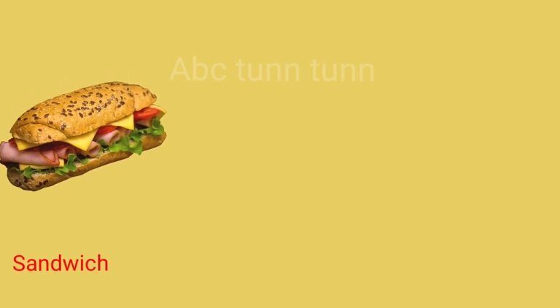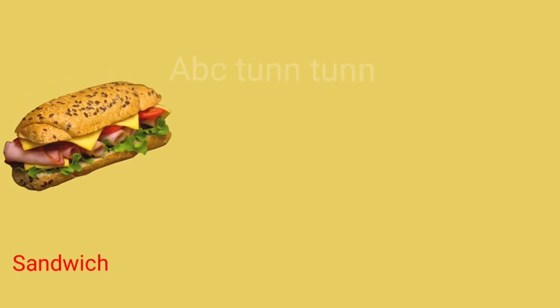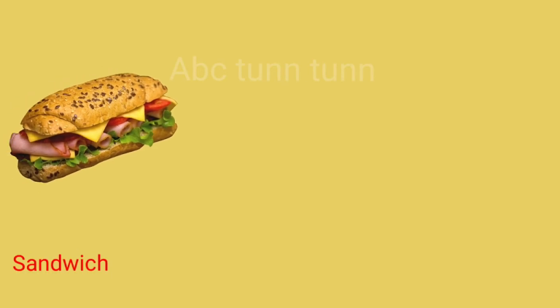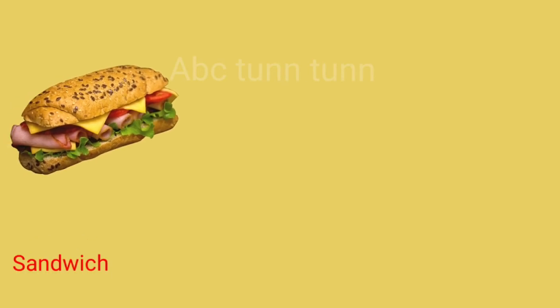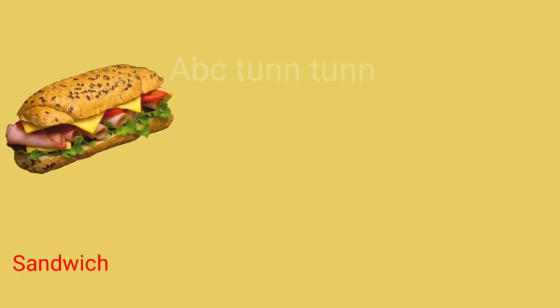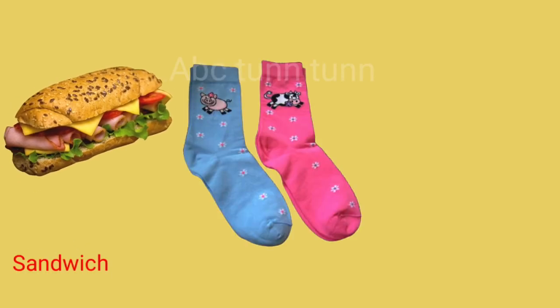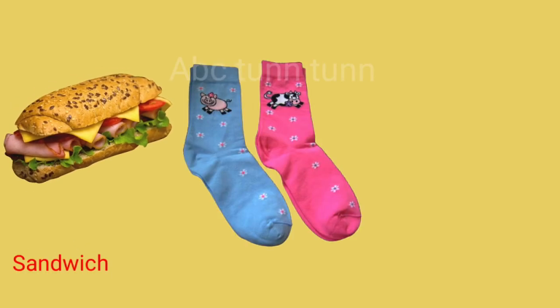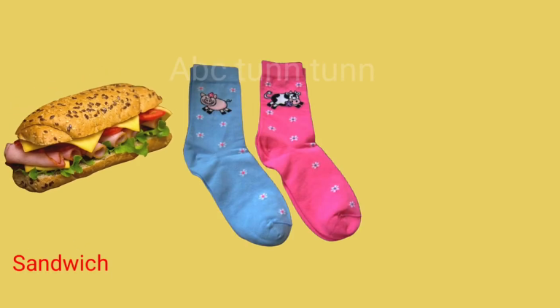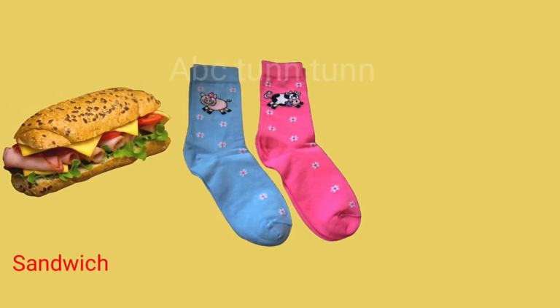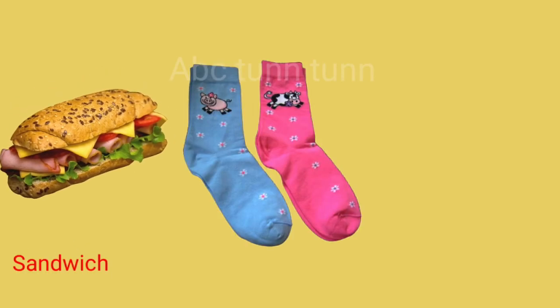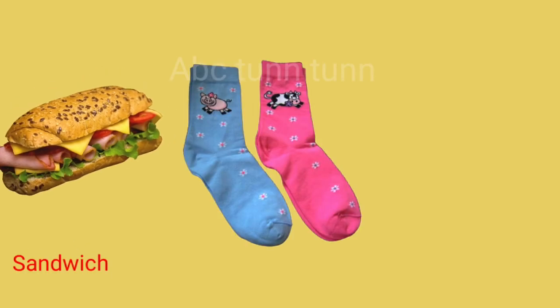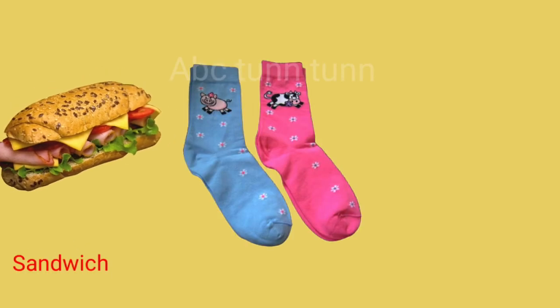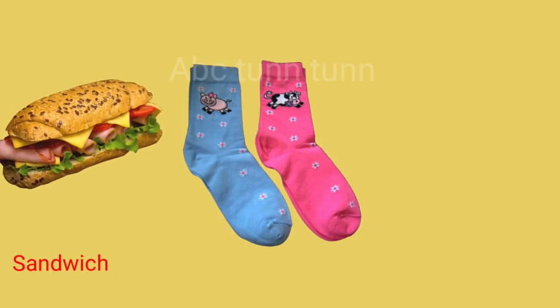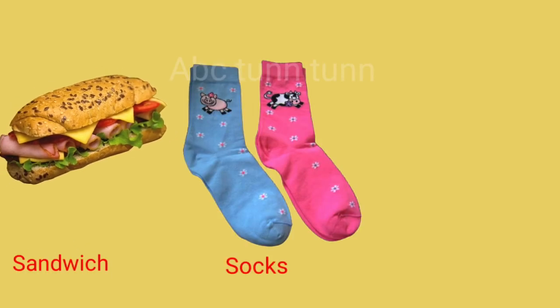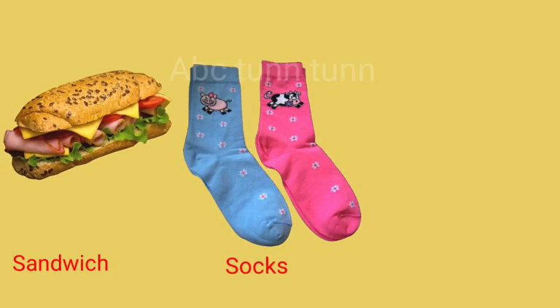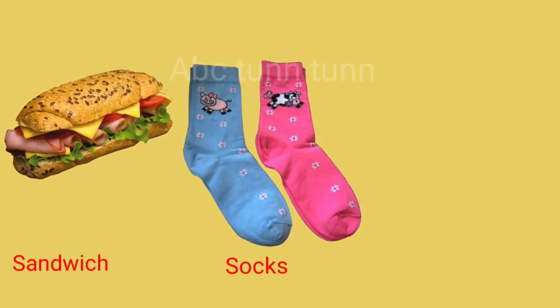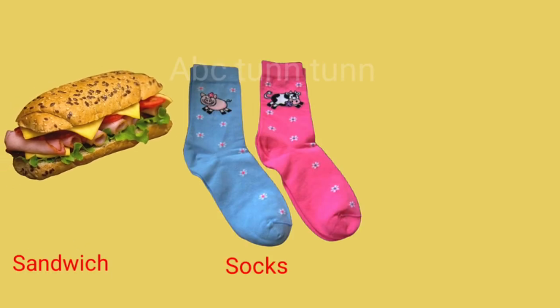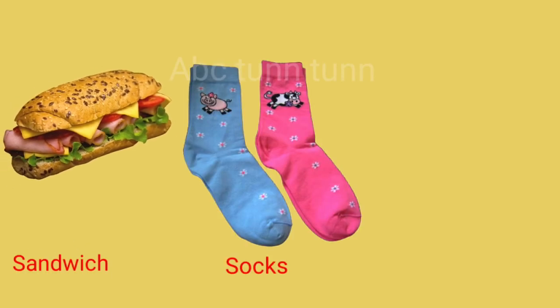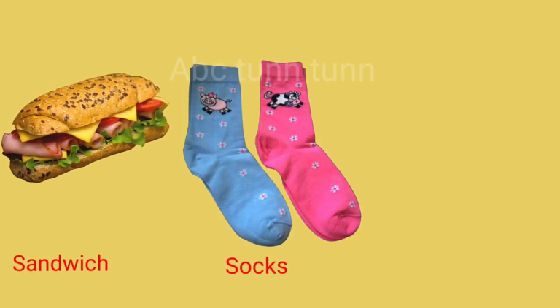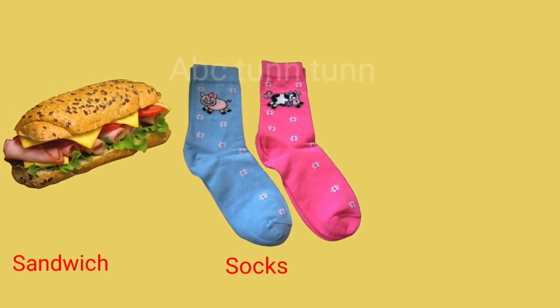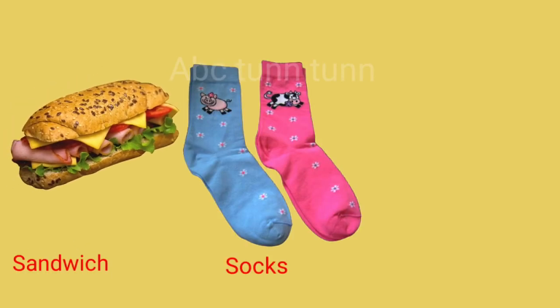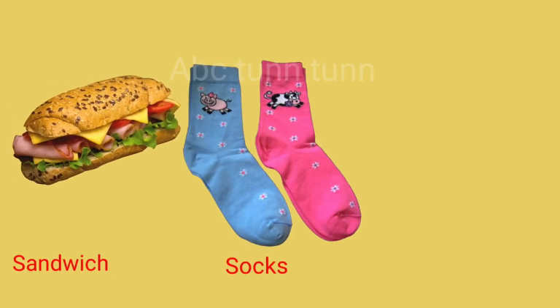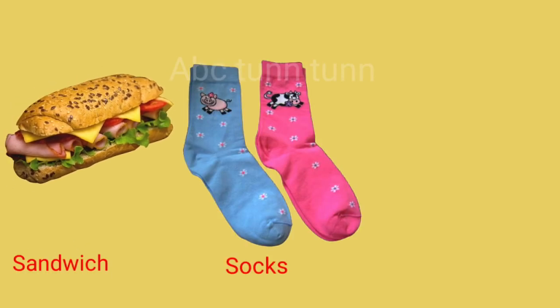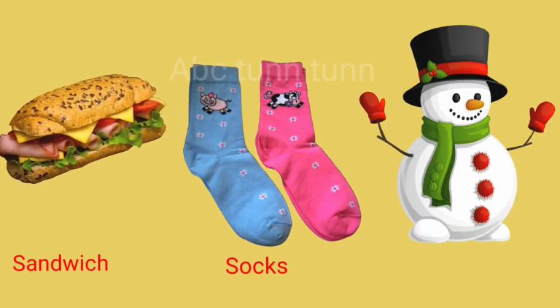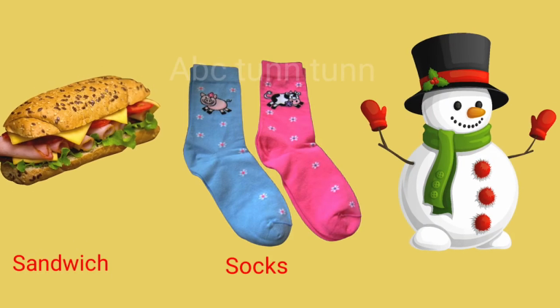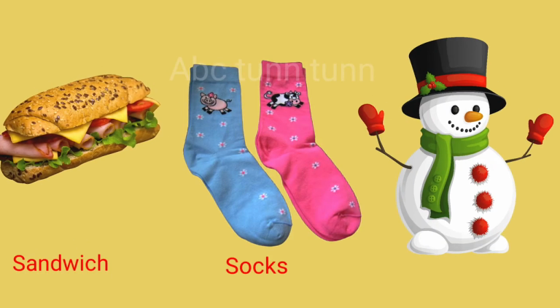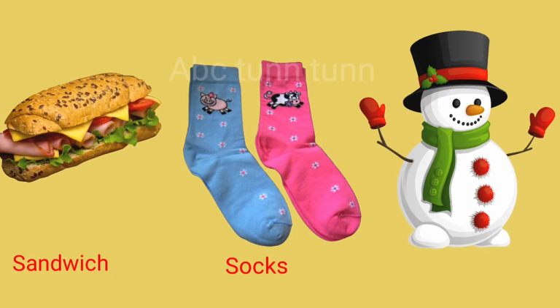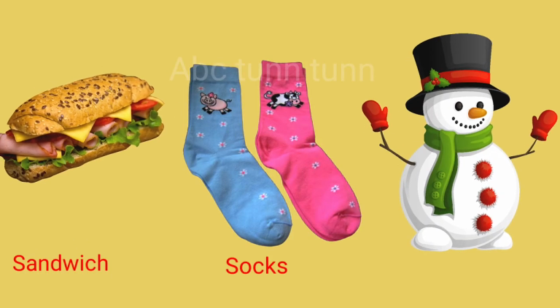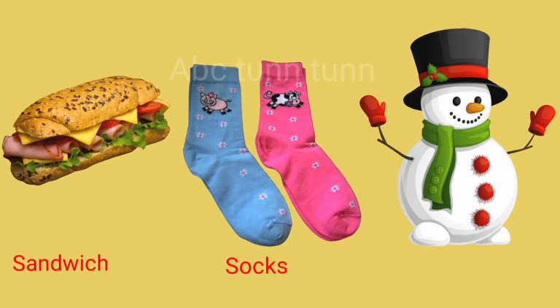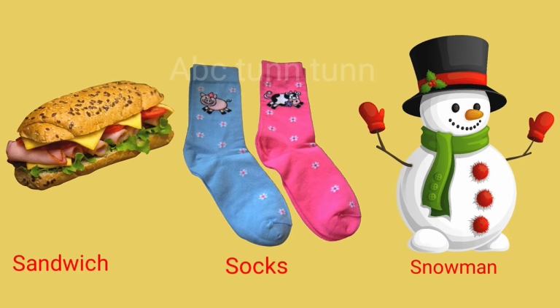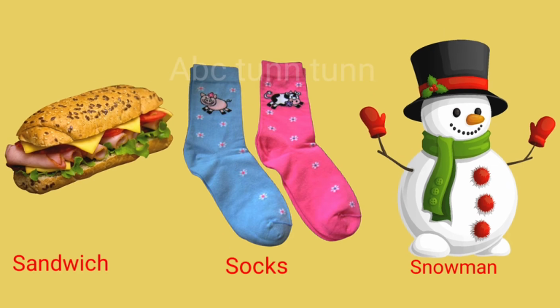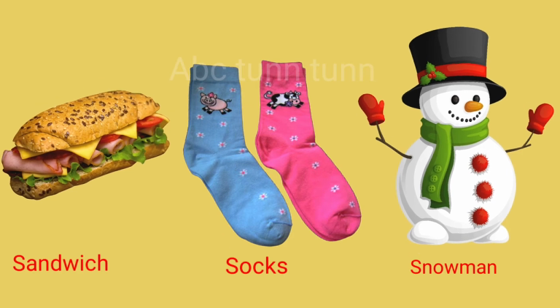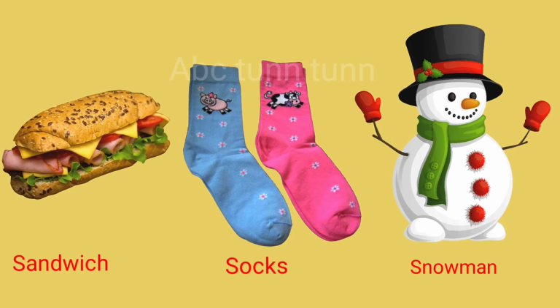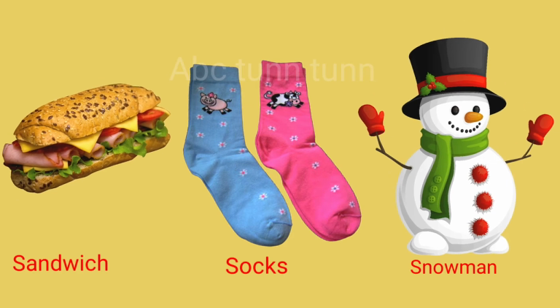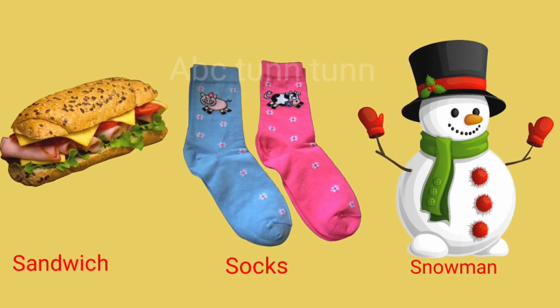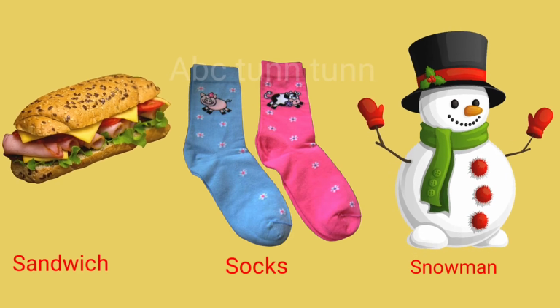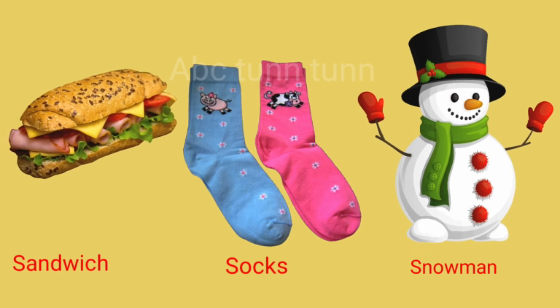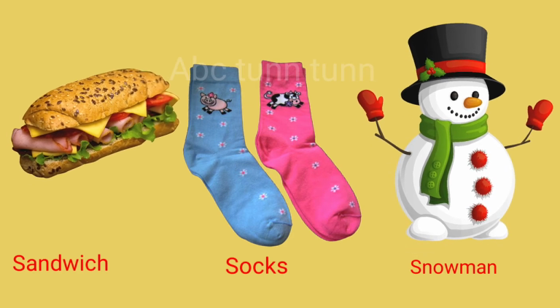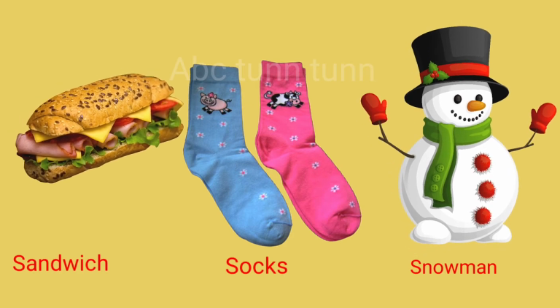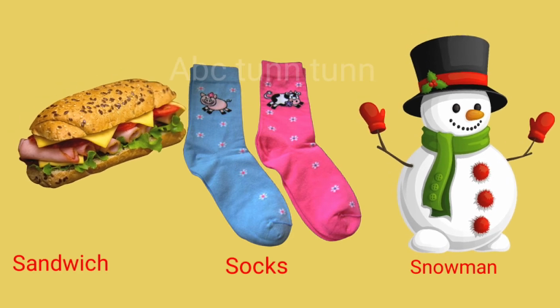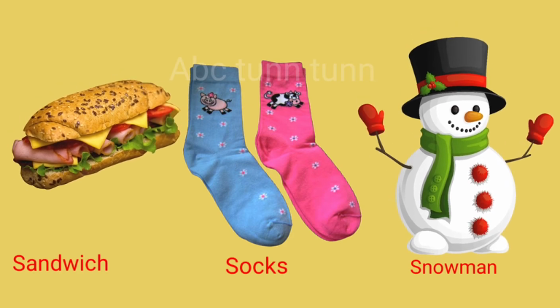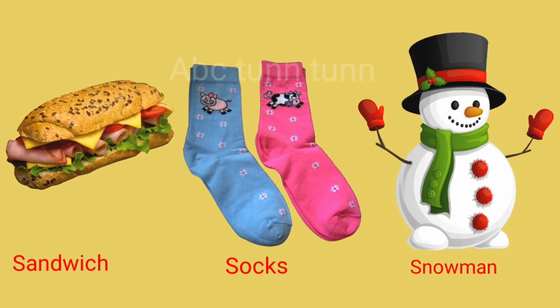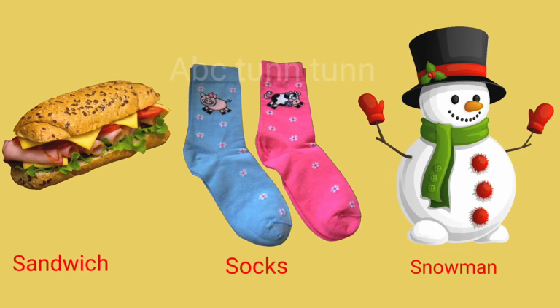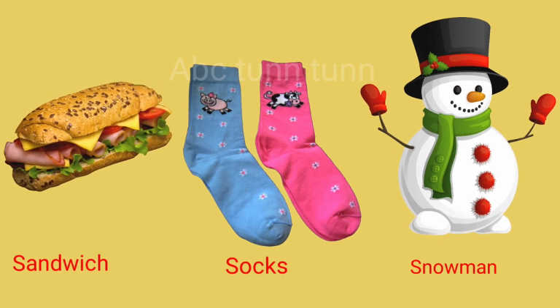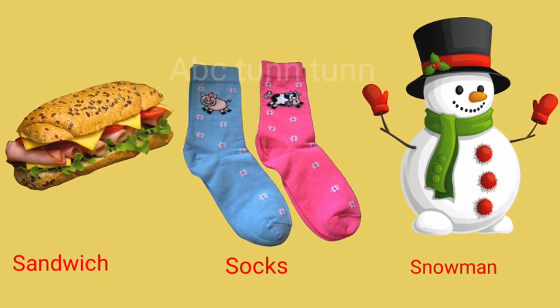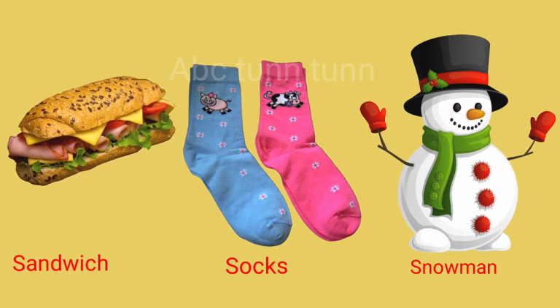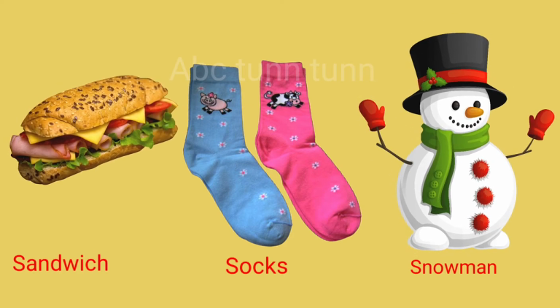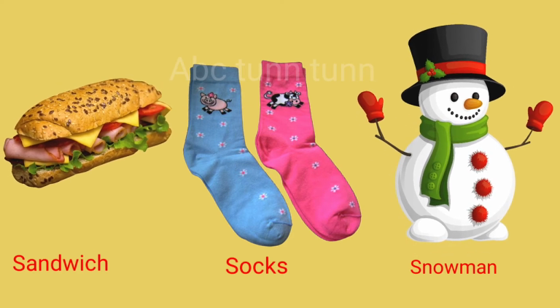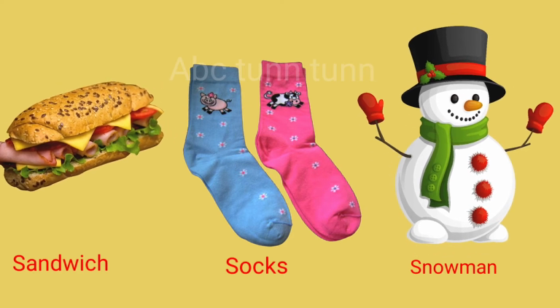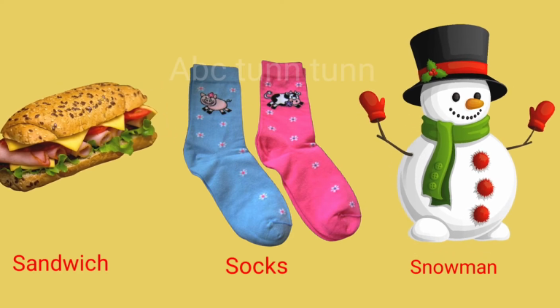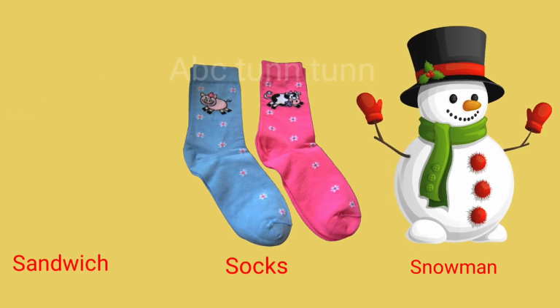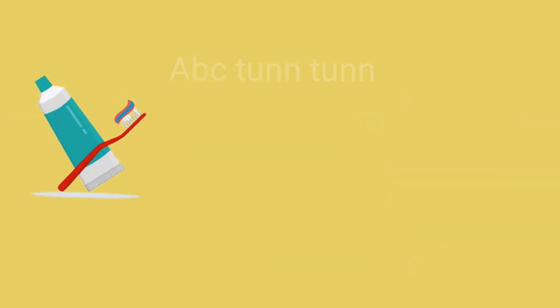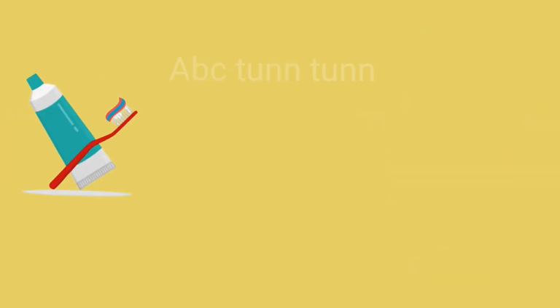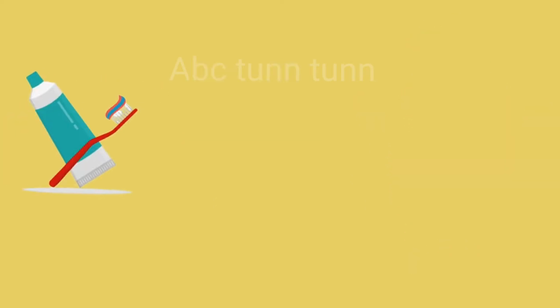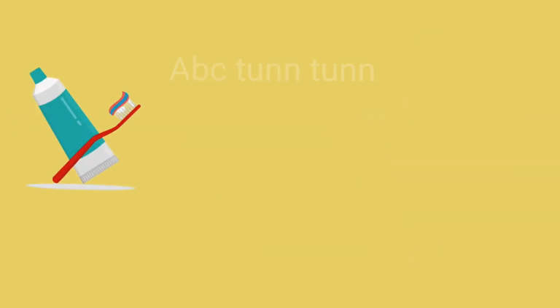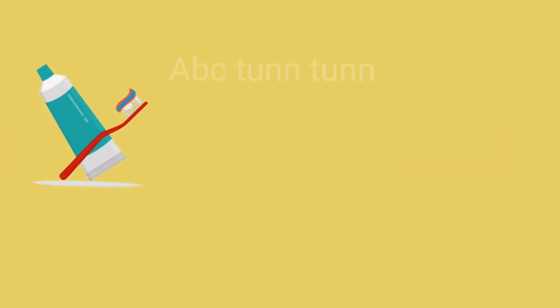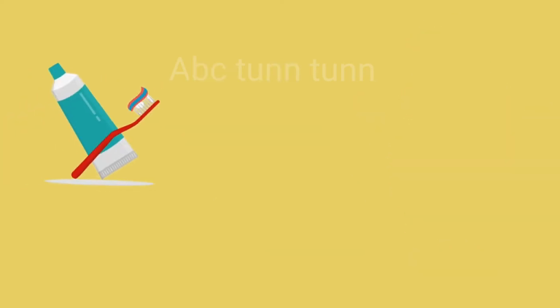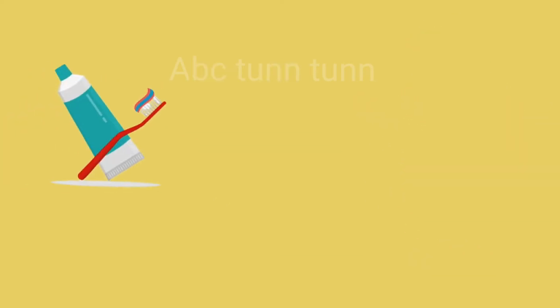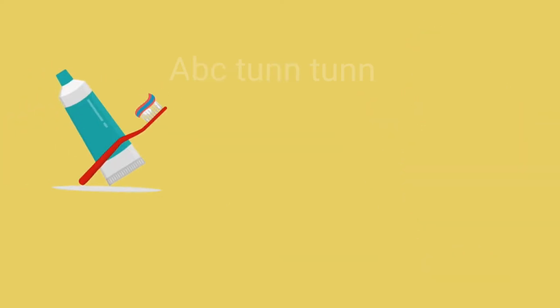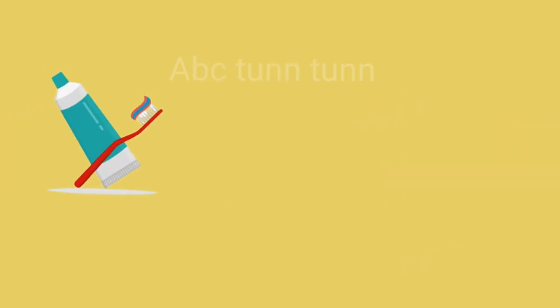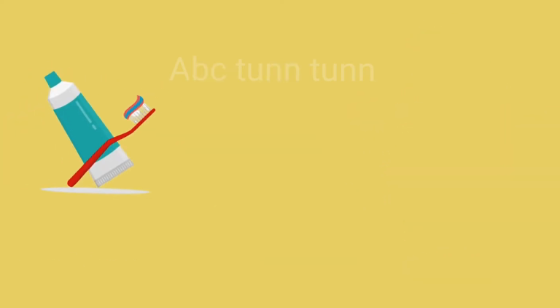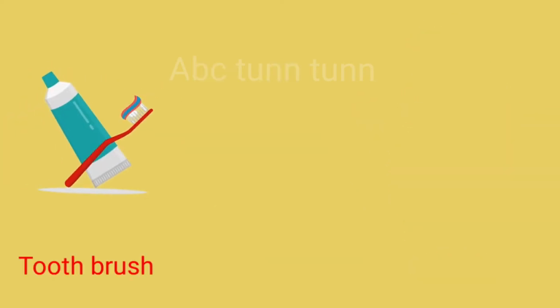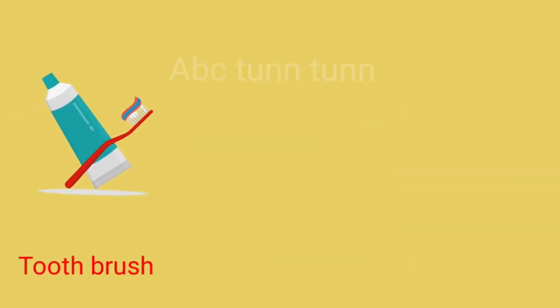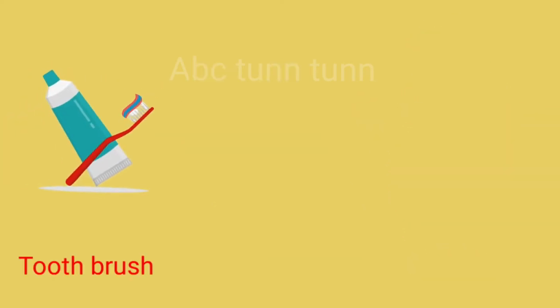S is for sandwich. S is for socks. S is for snowman. Sa!